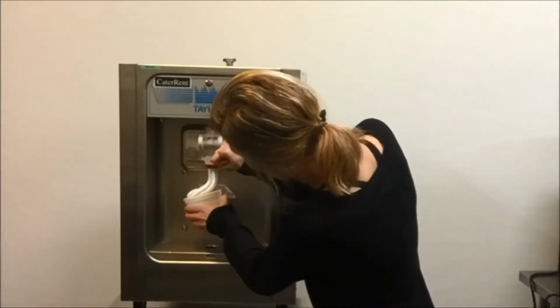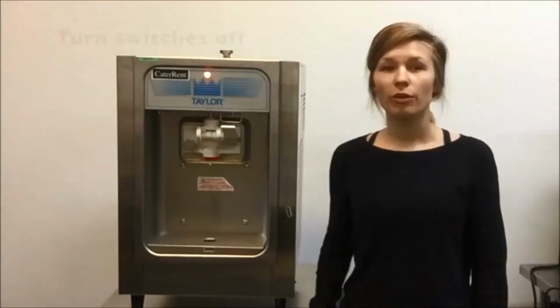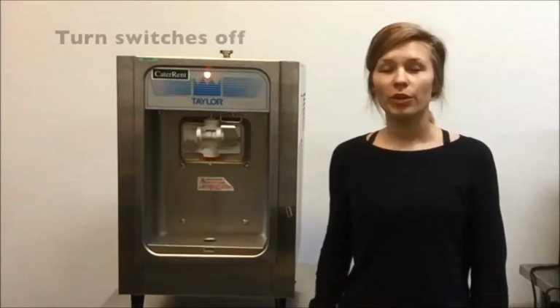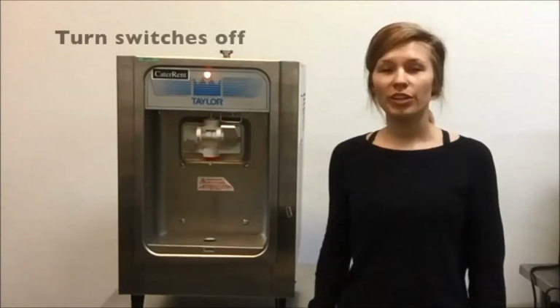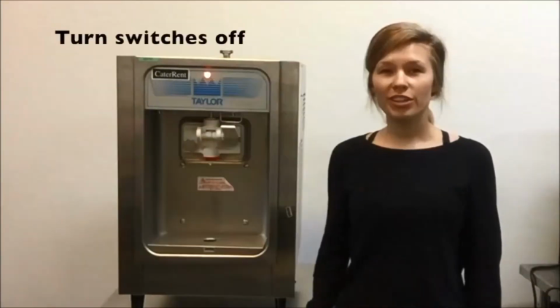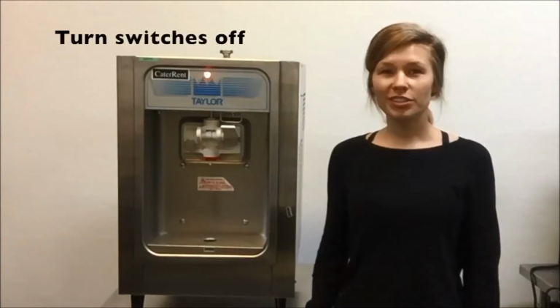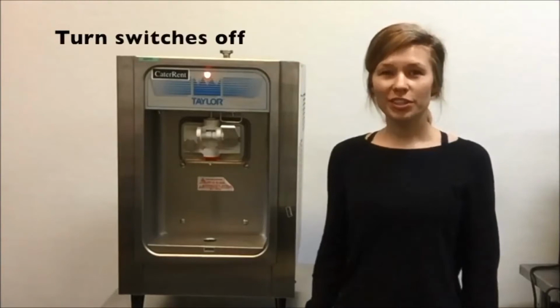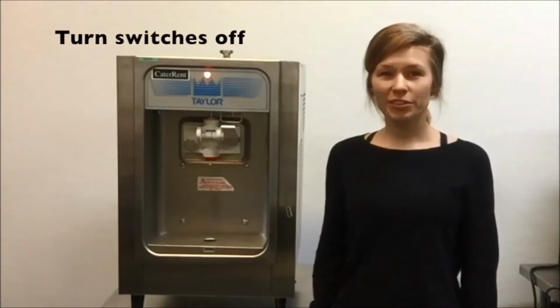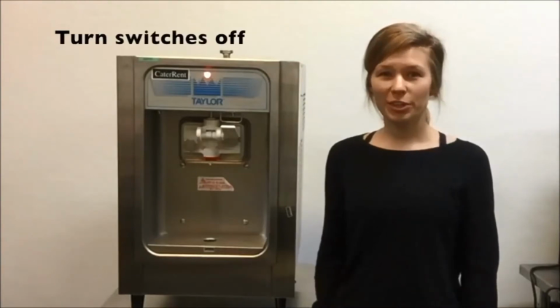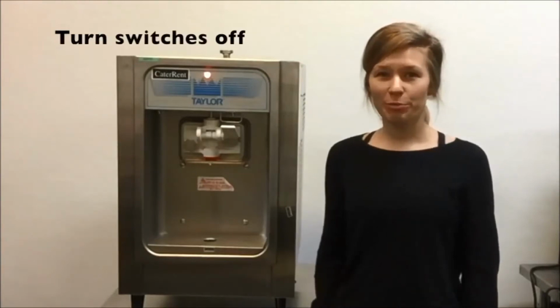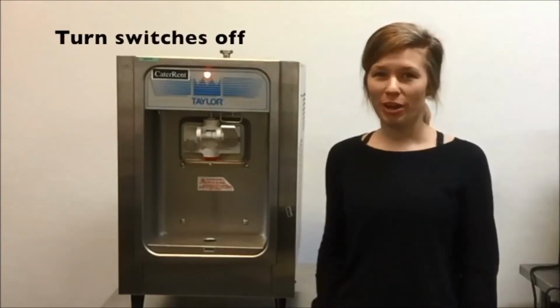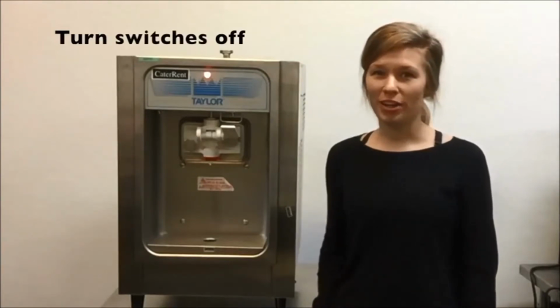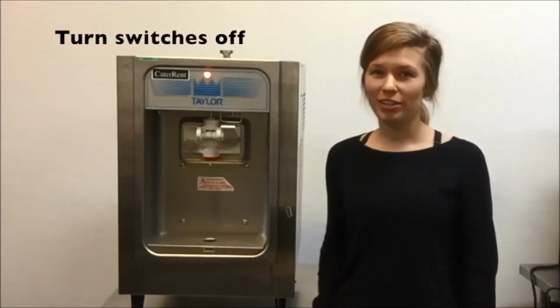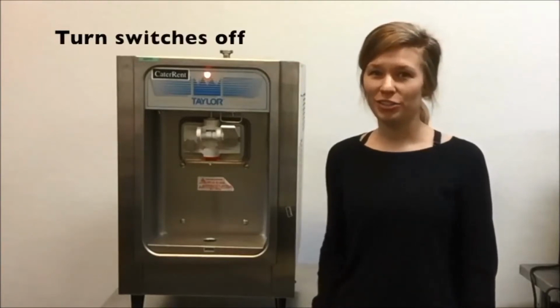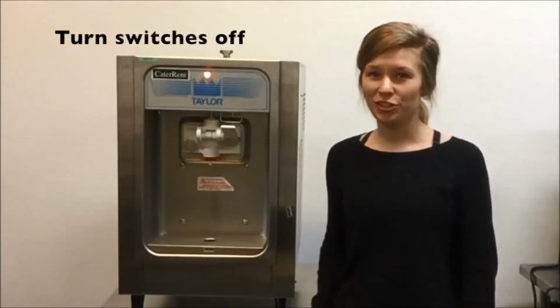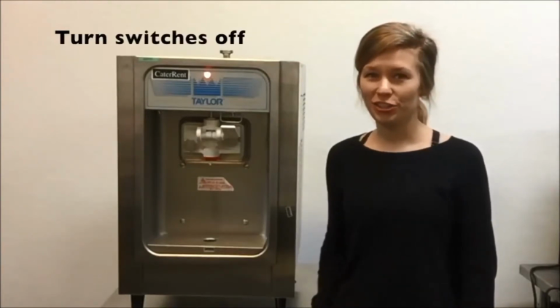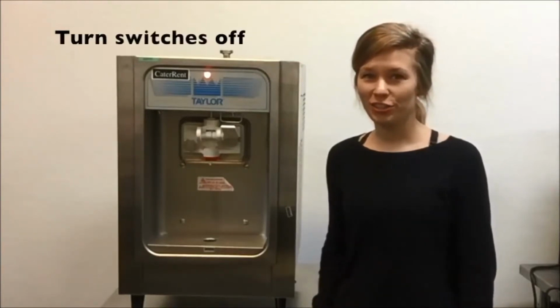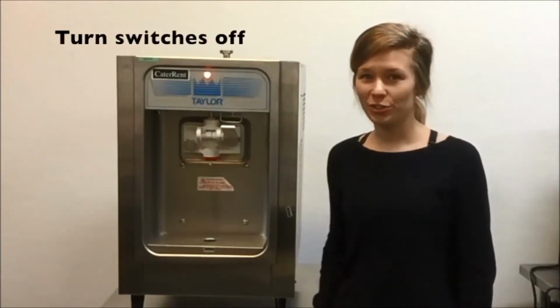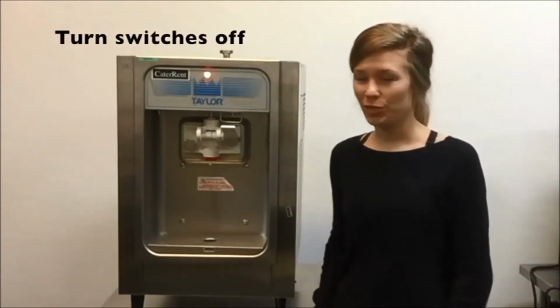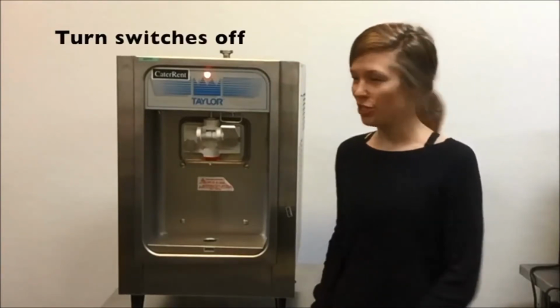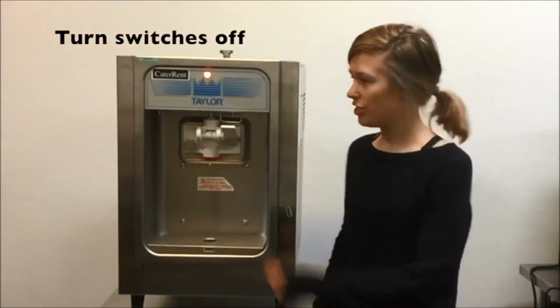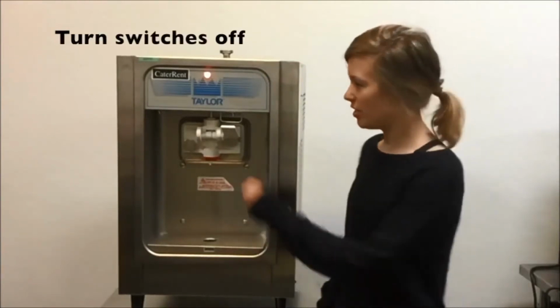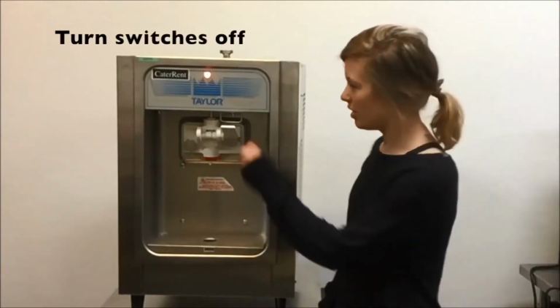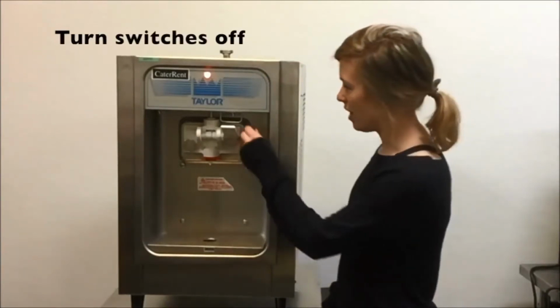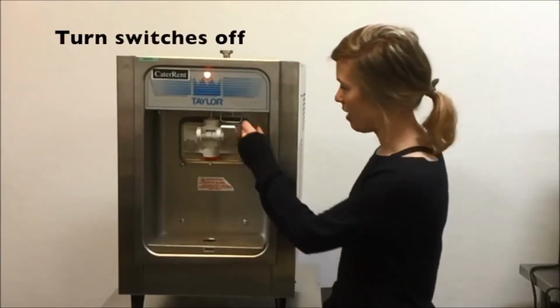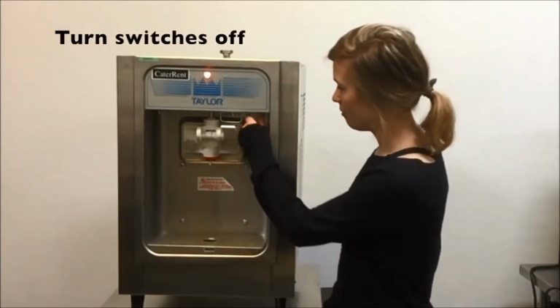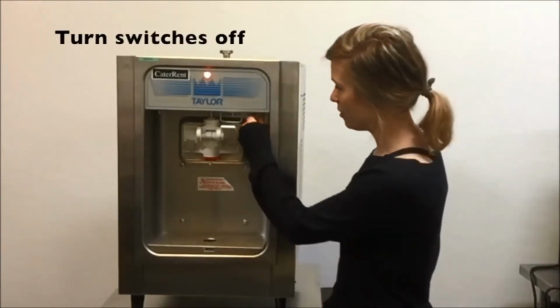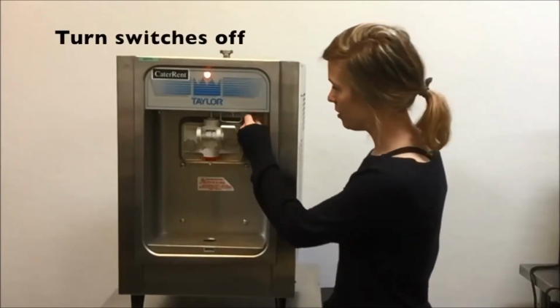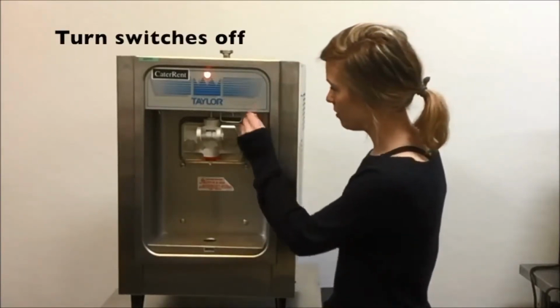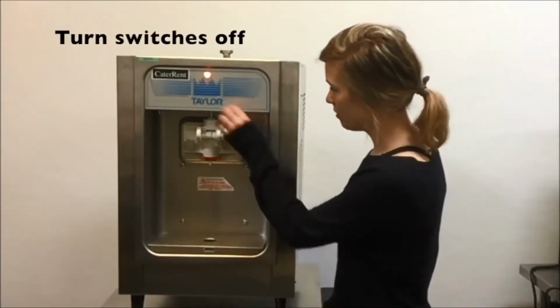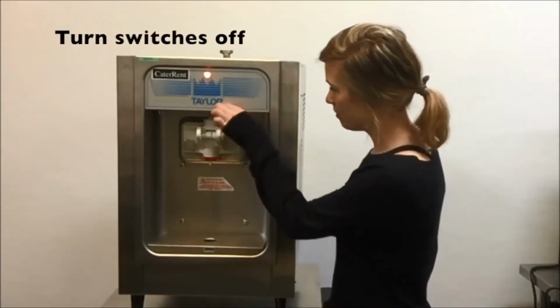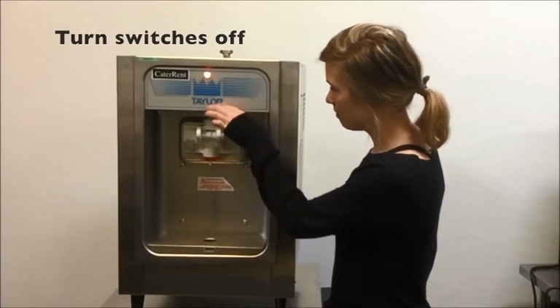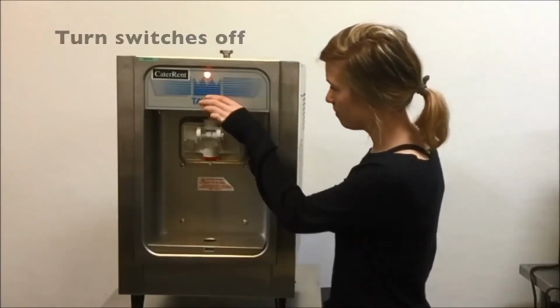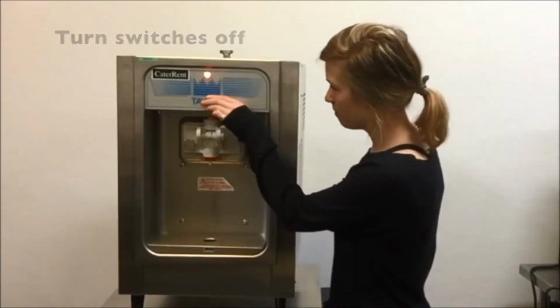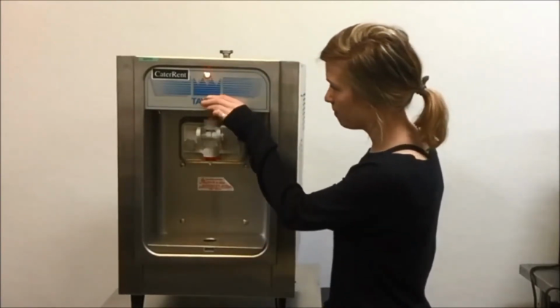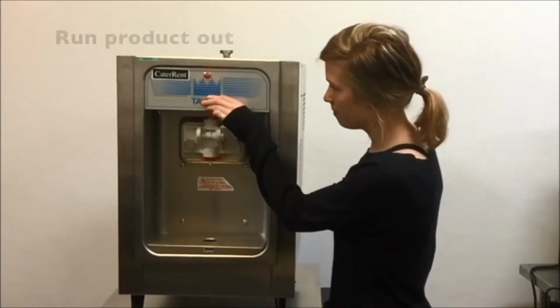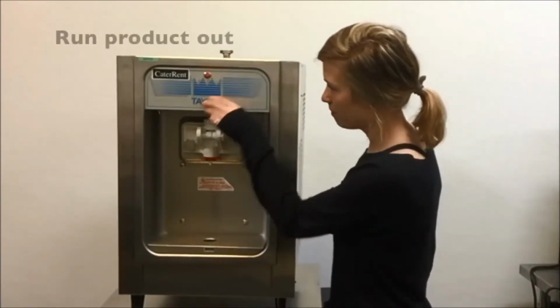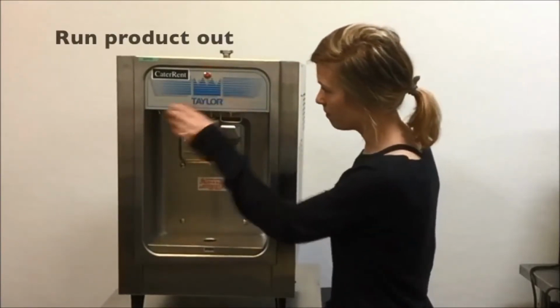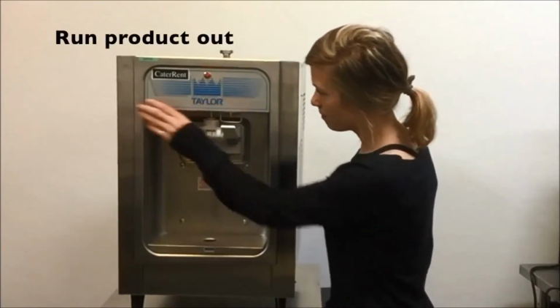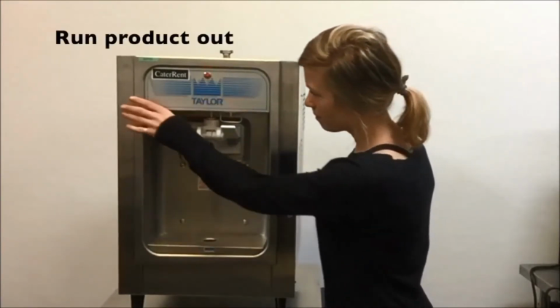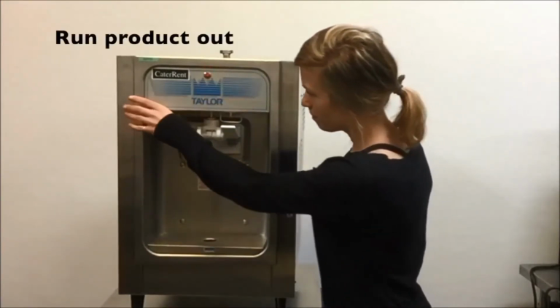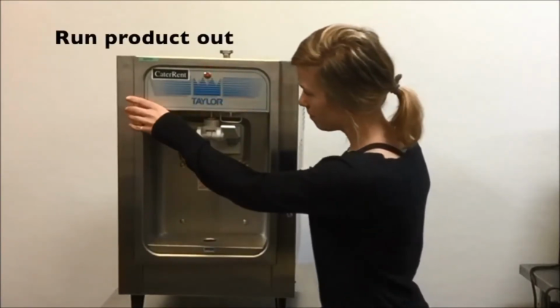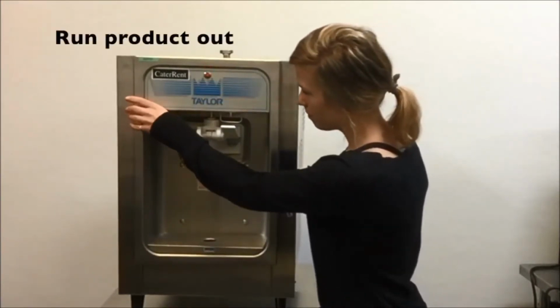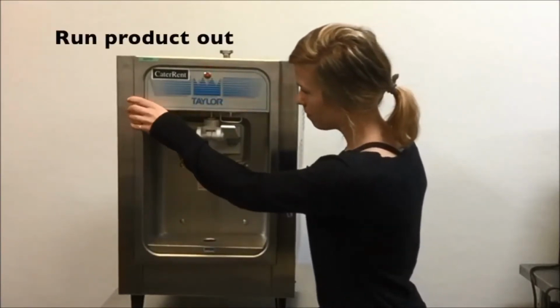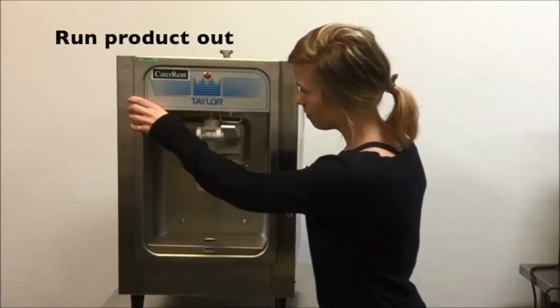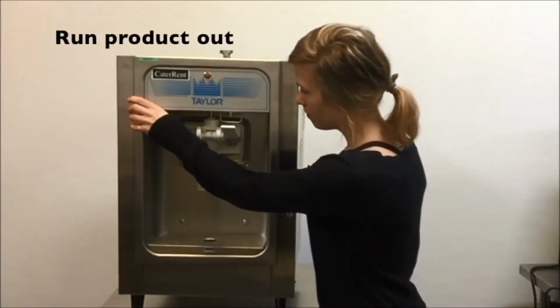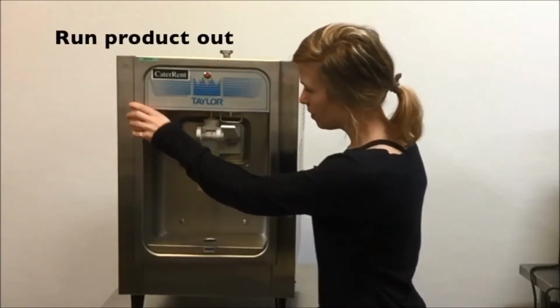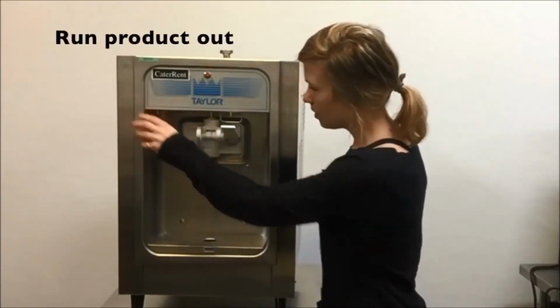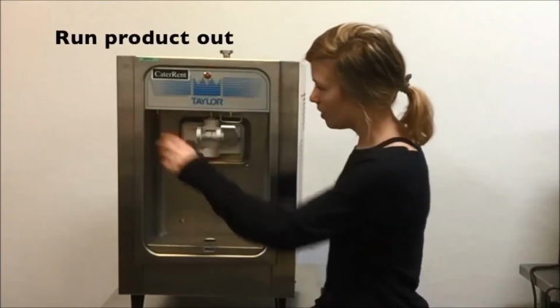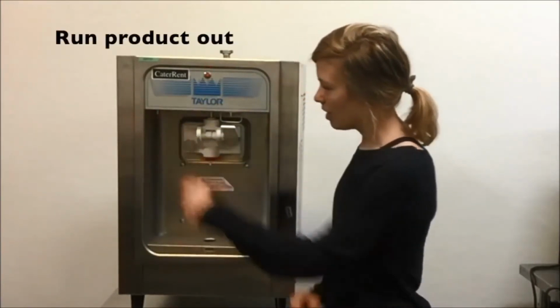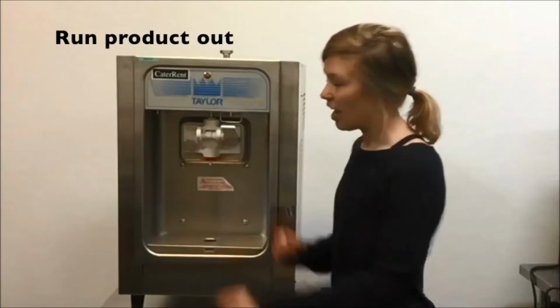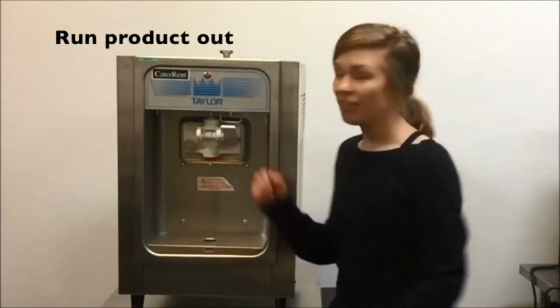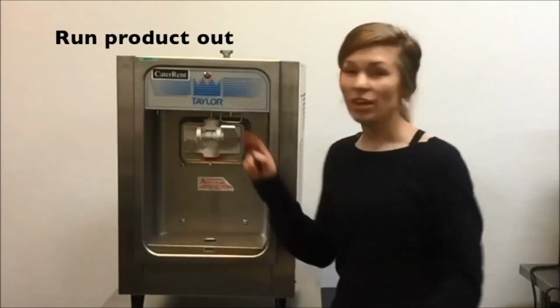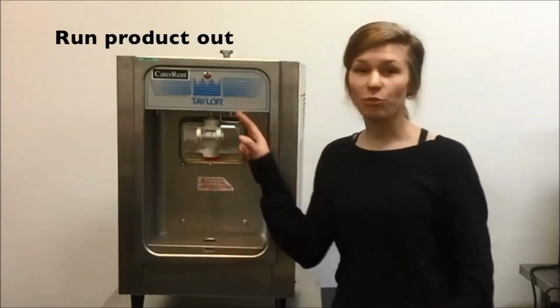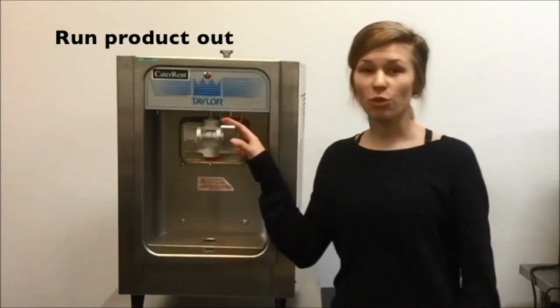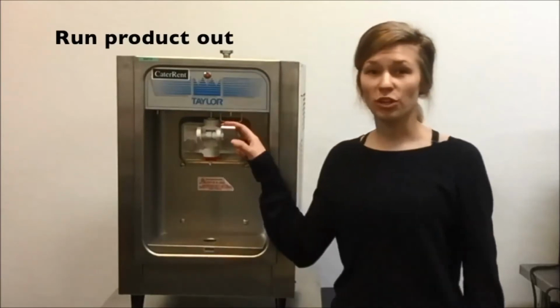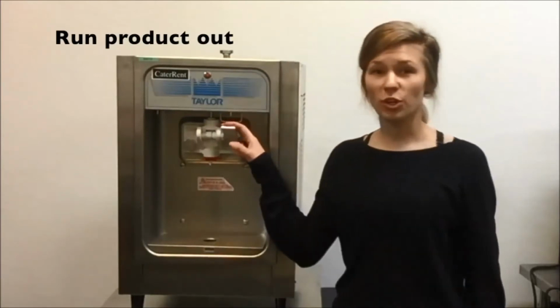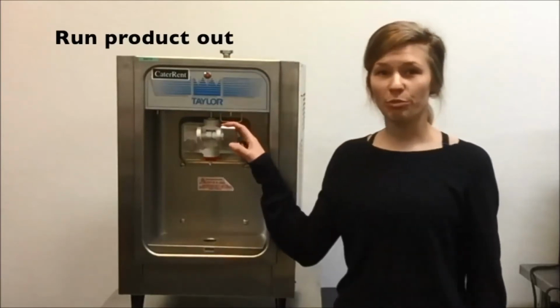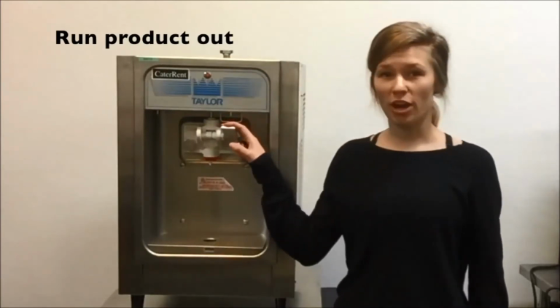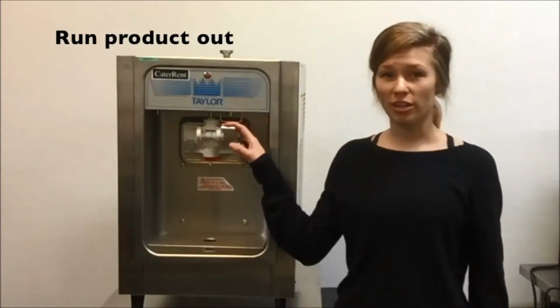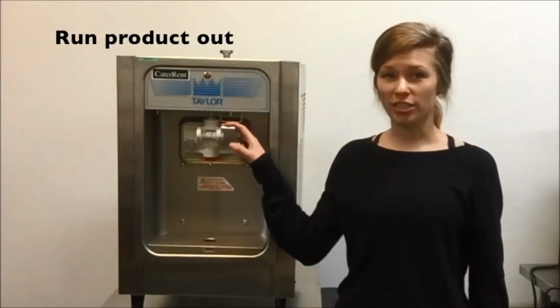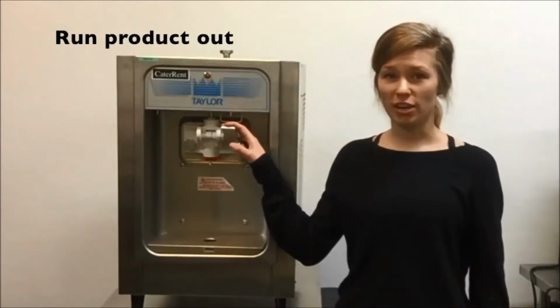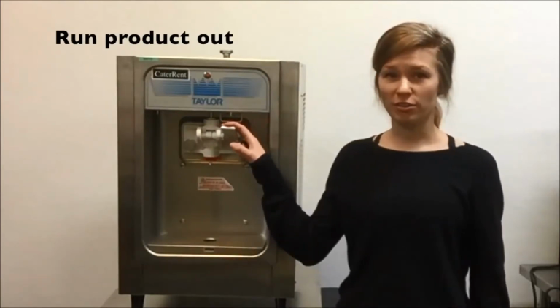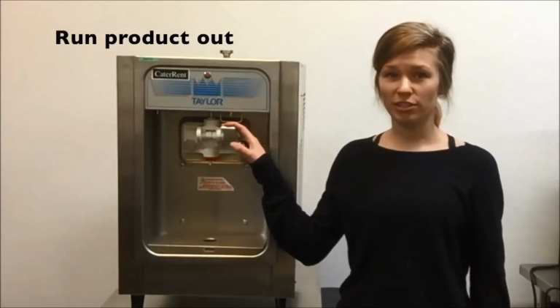When you're done serving your product, turn your switches to the left, and then run your product out.